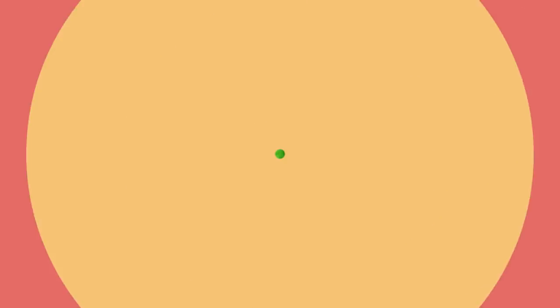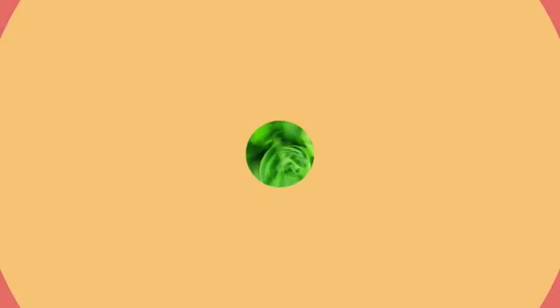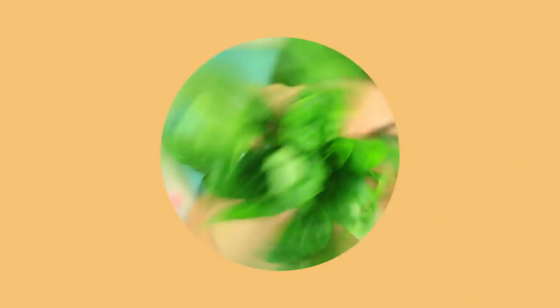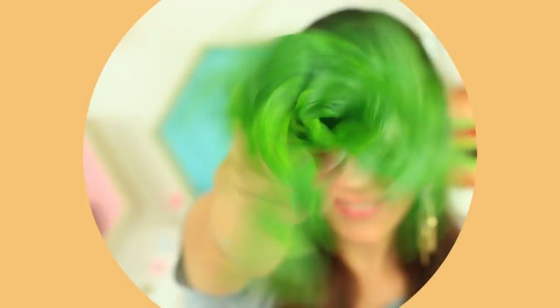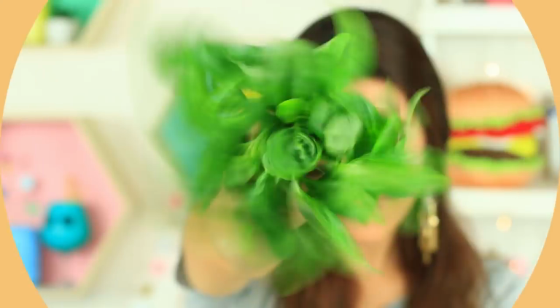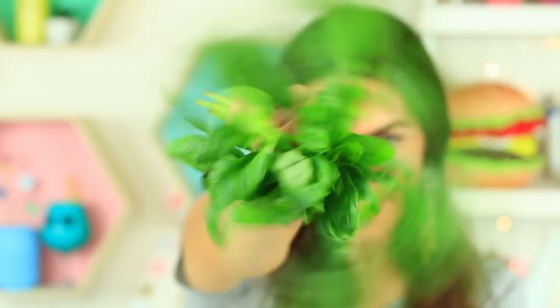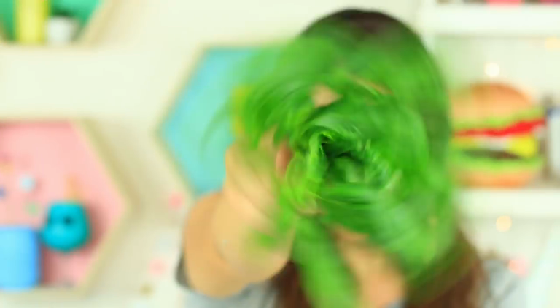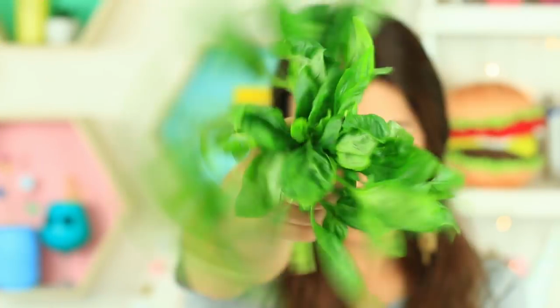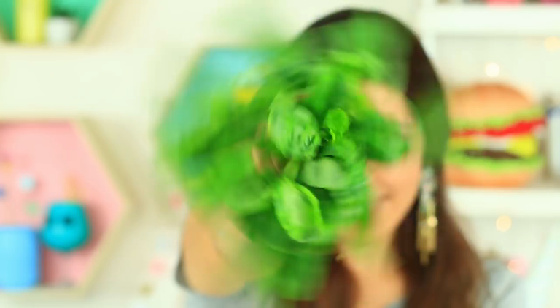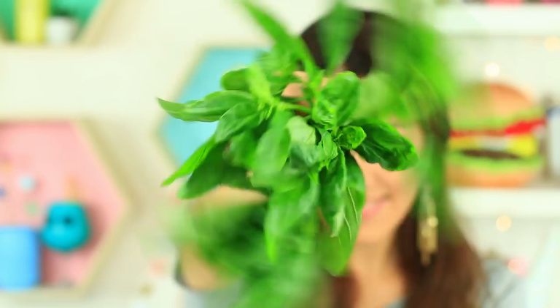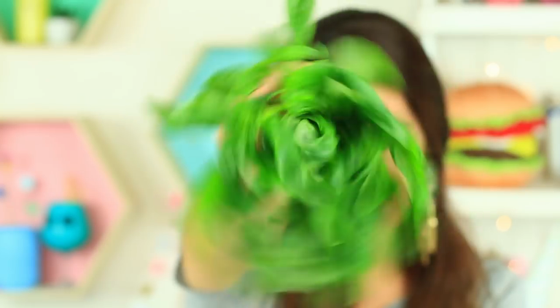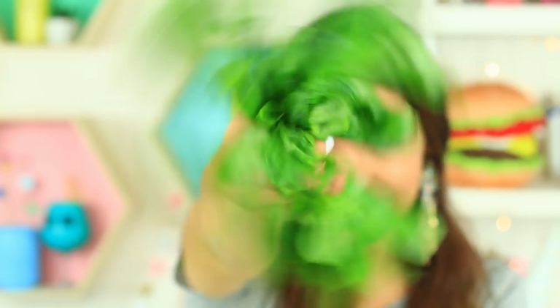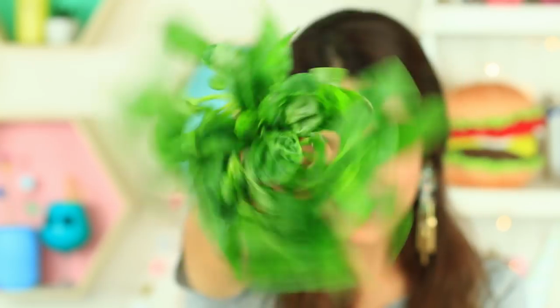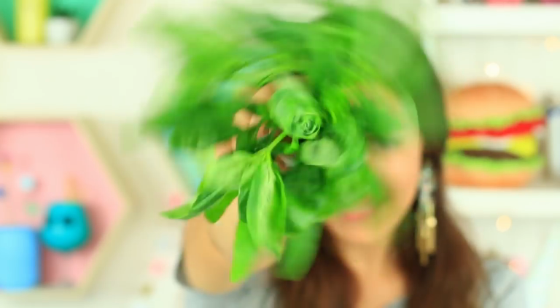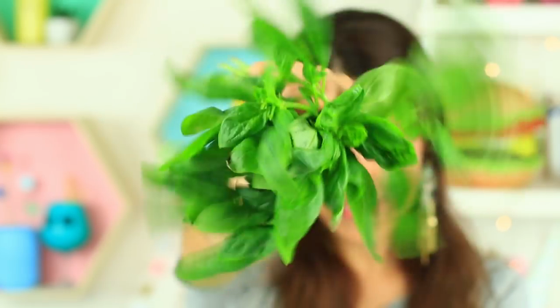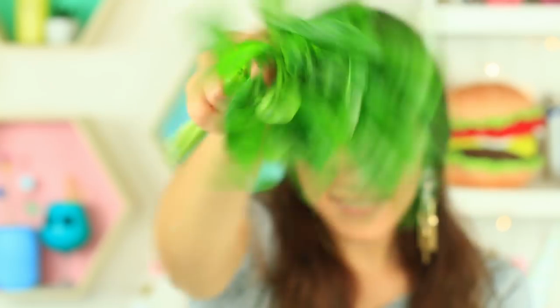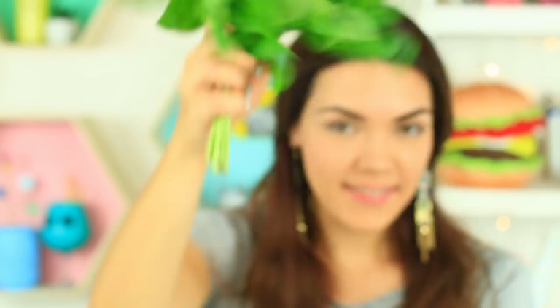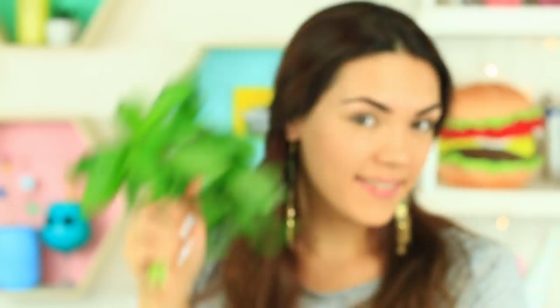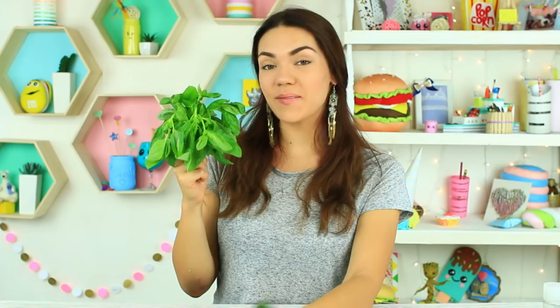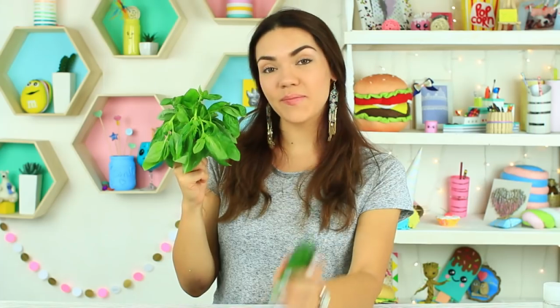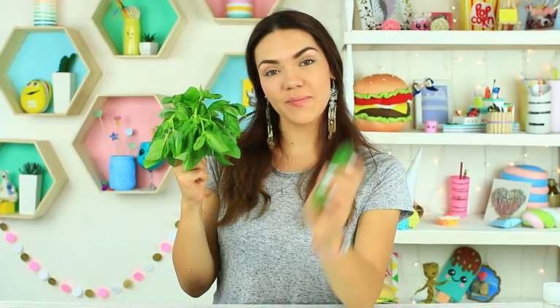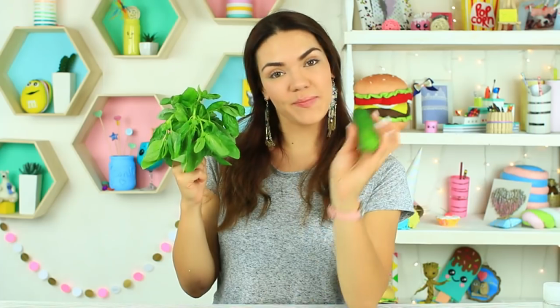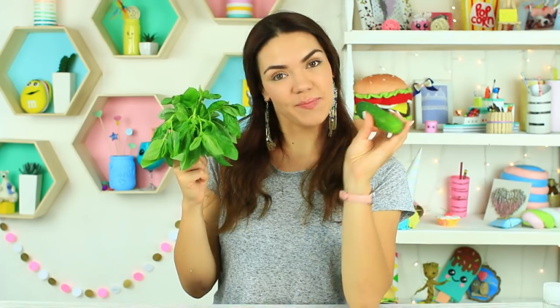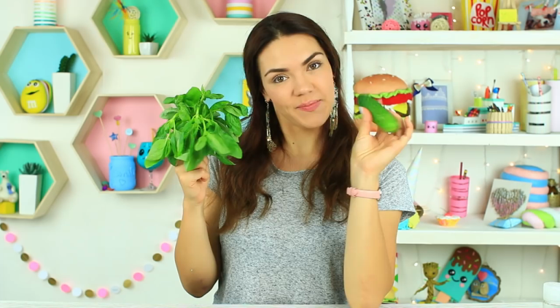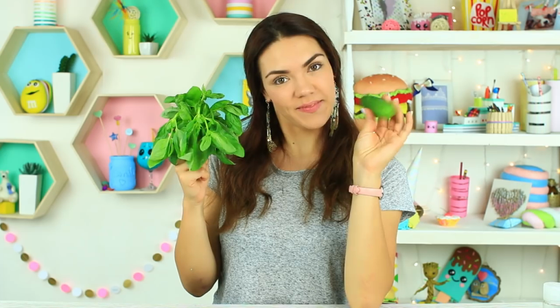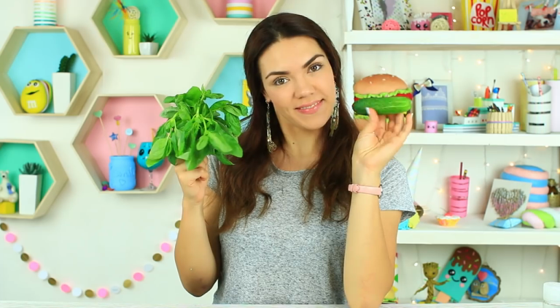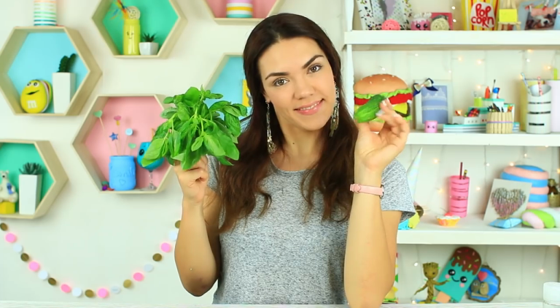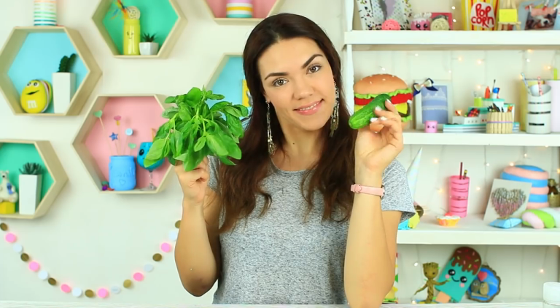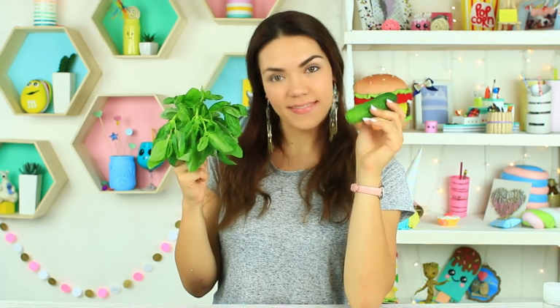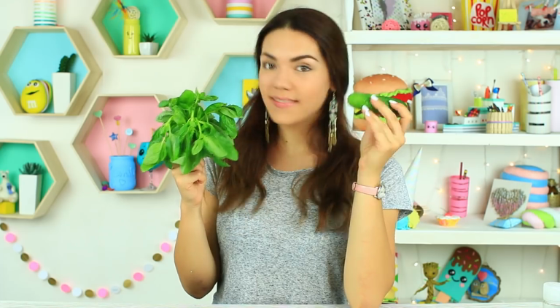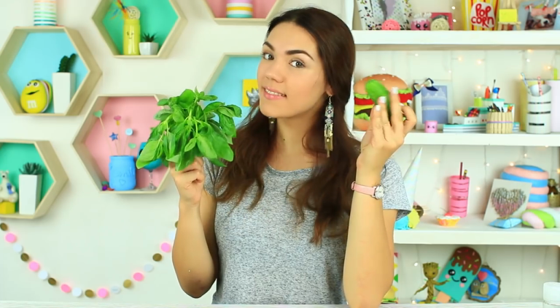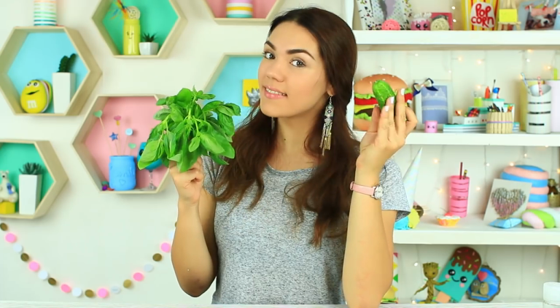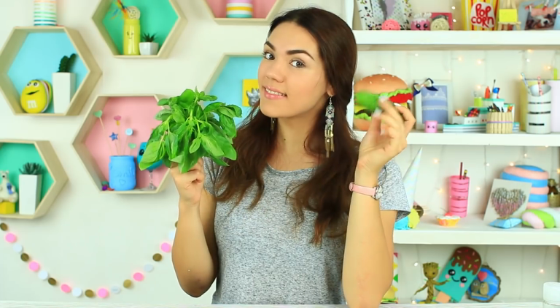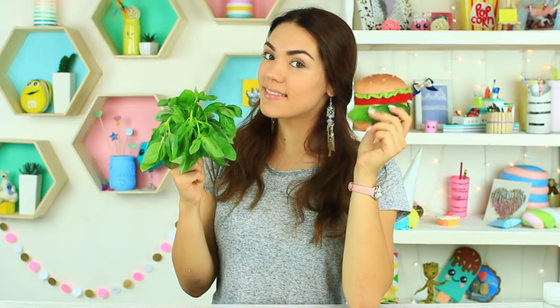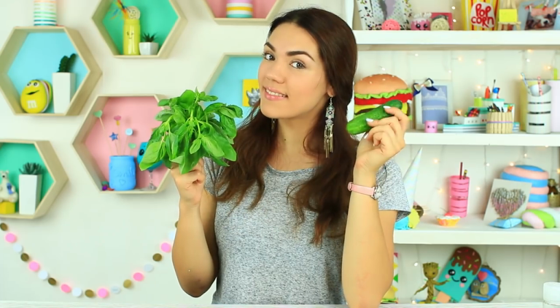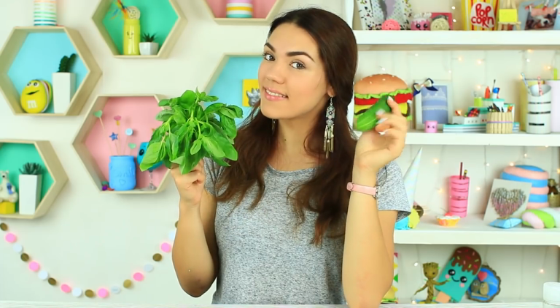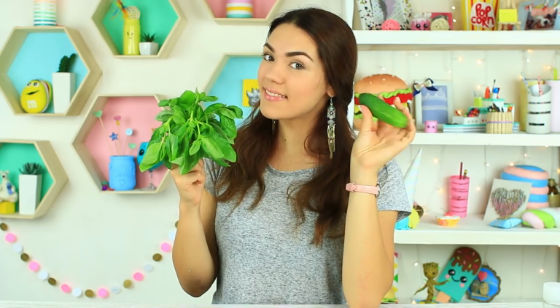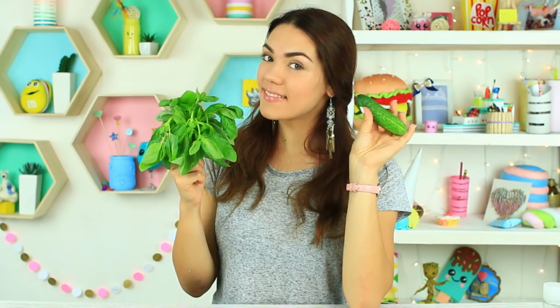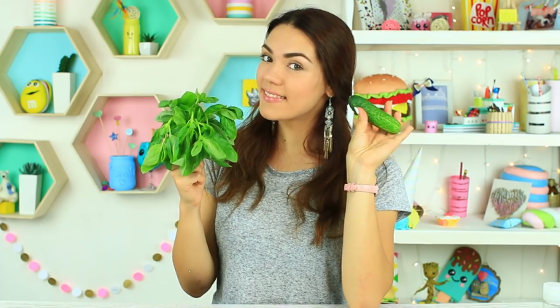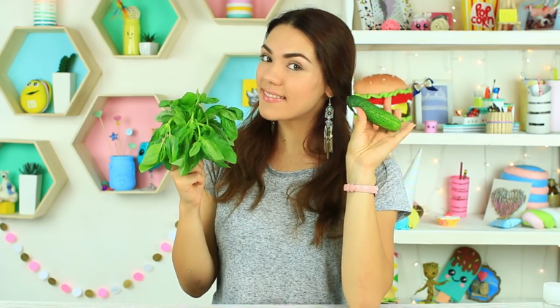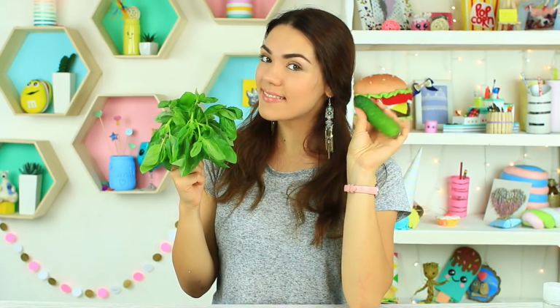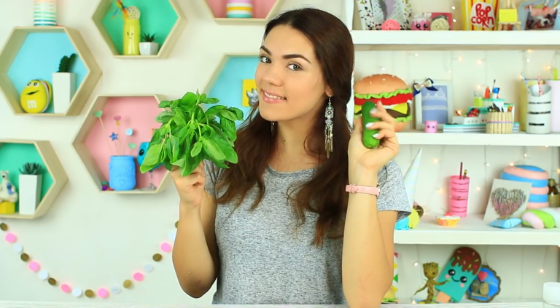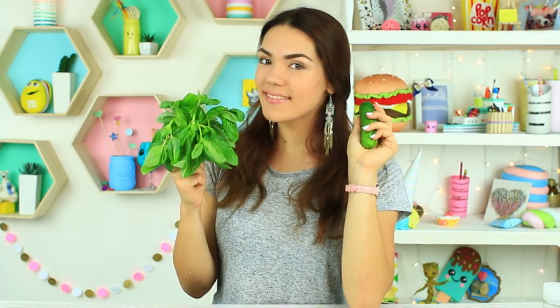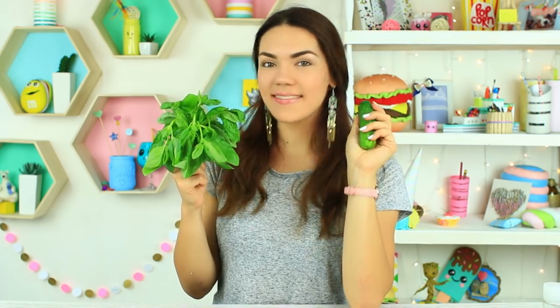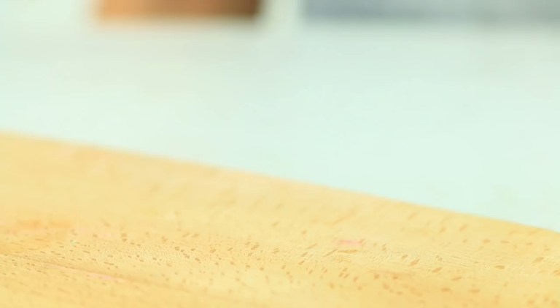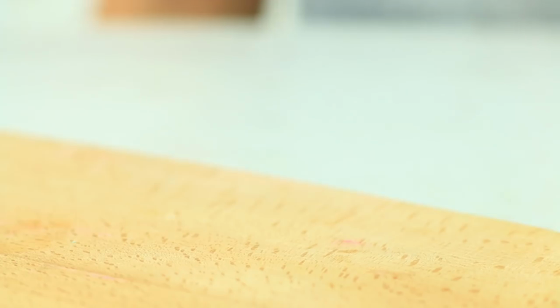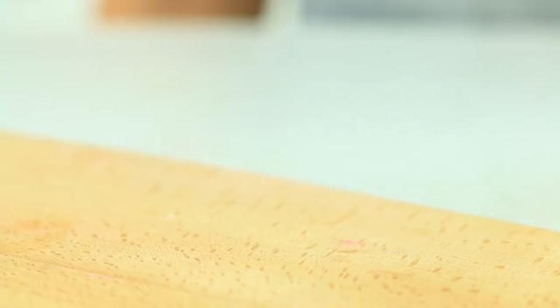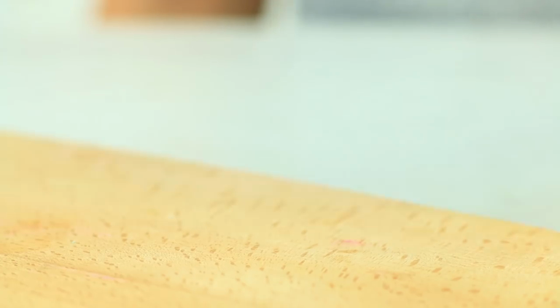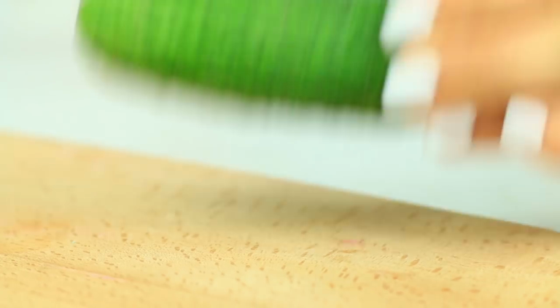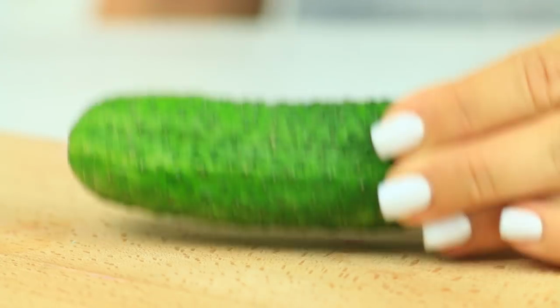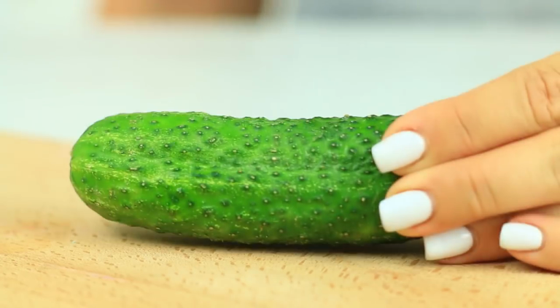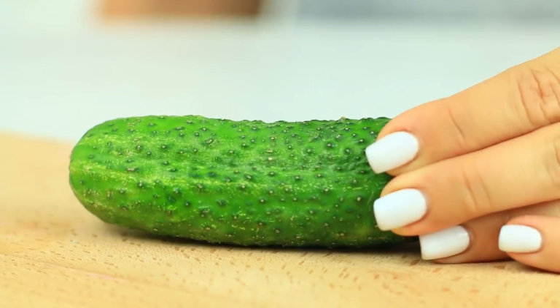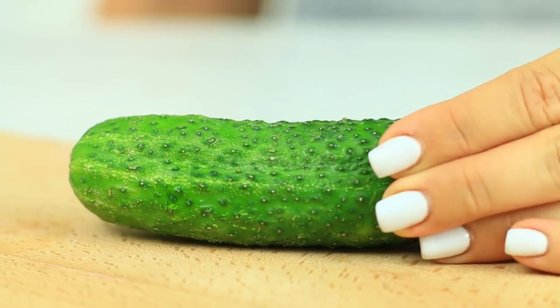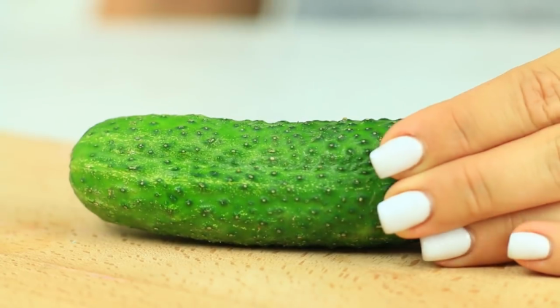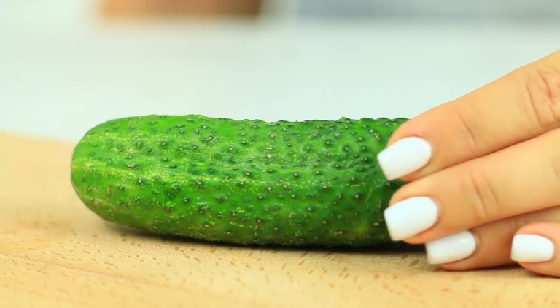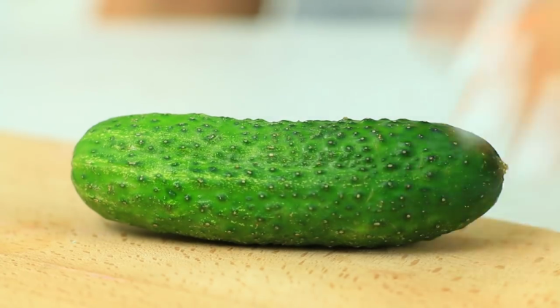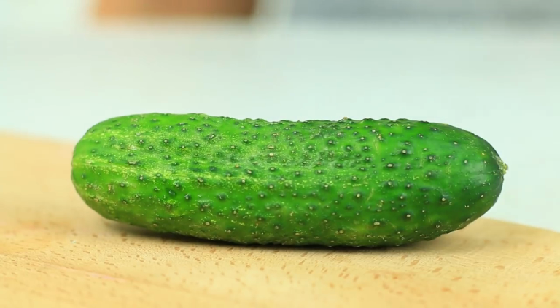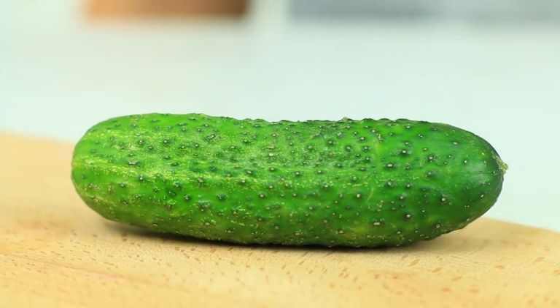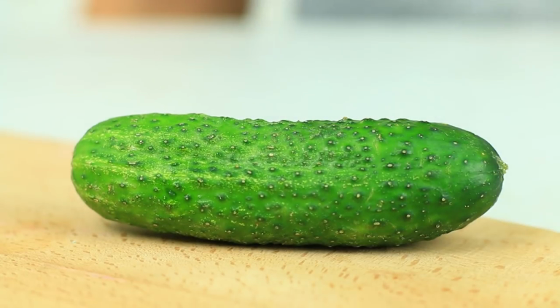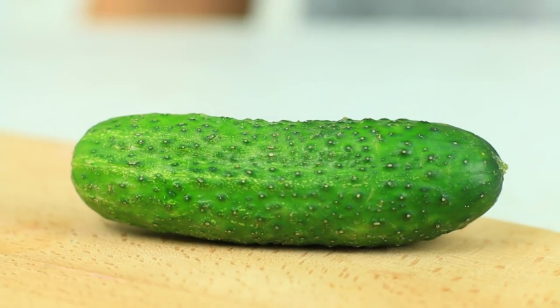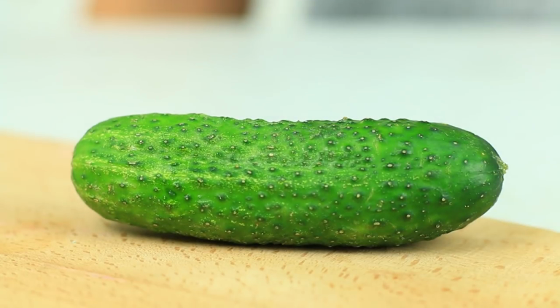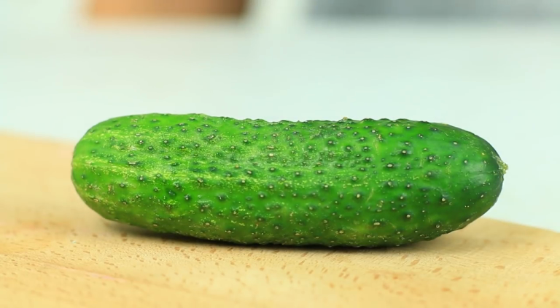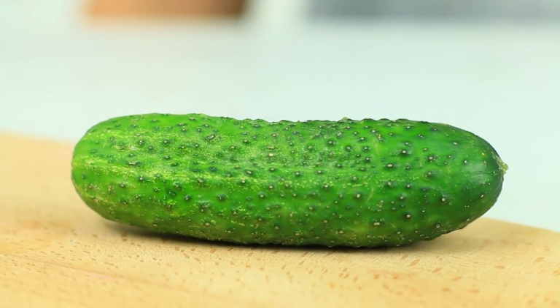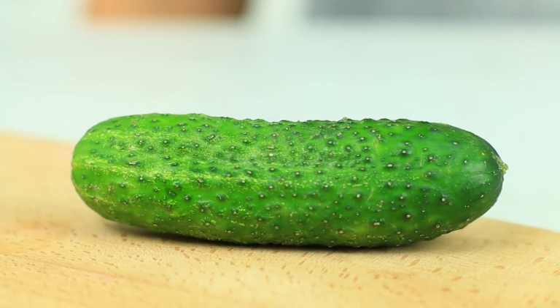Fresh basil and green cucumber — are you getting ready for a vegan party? No, we are making a face toner to fight acne.